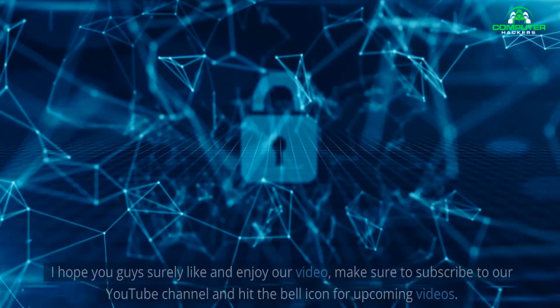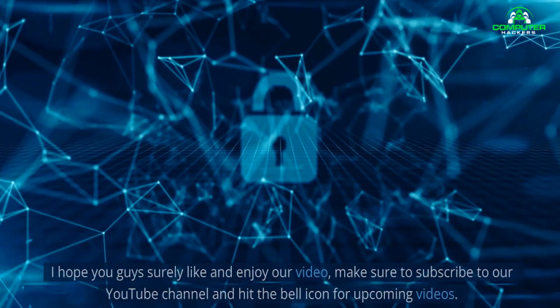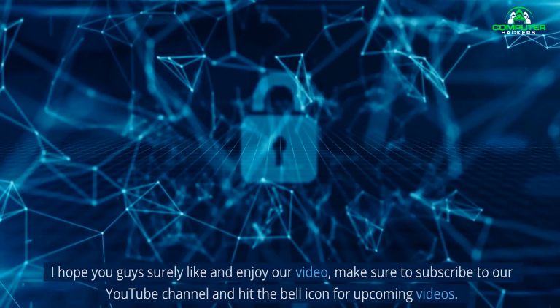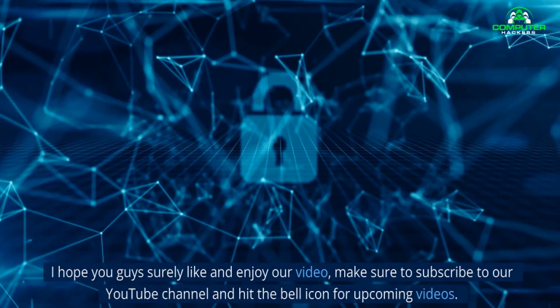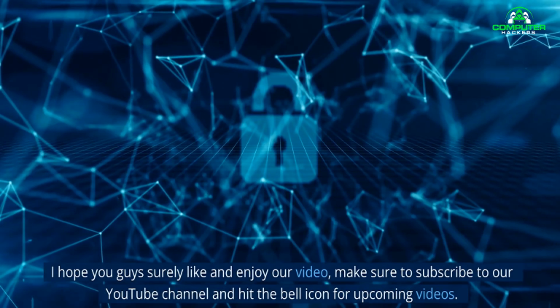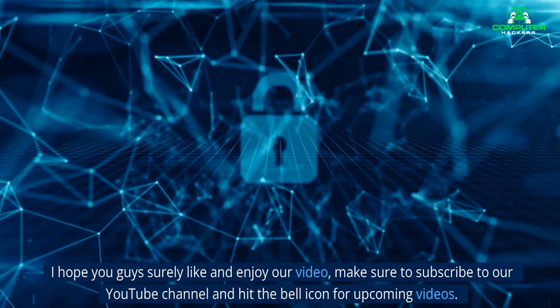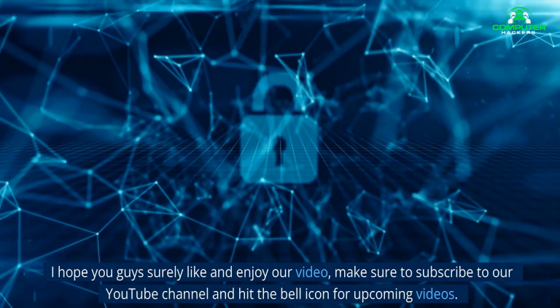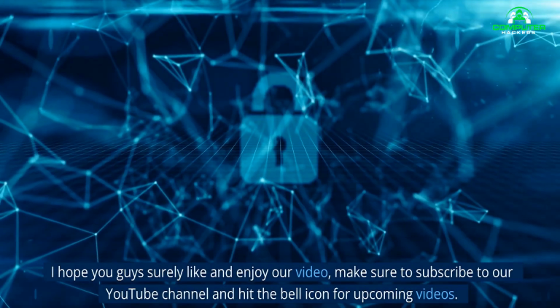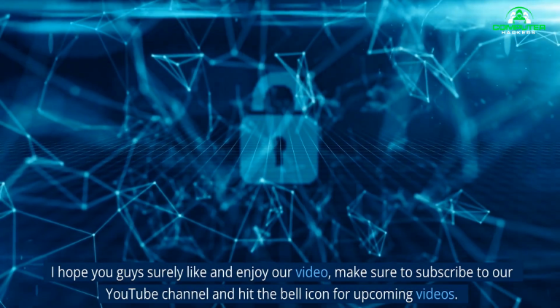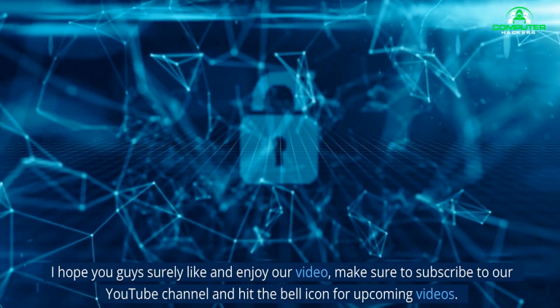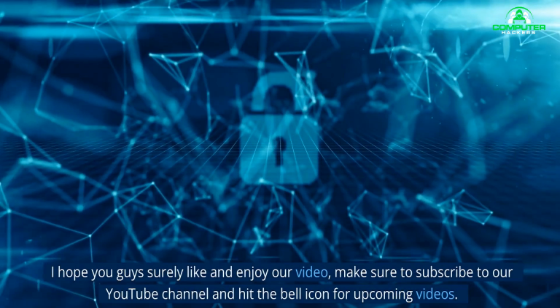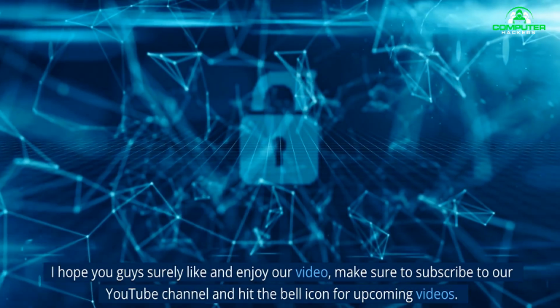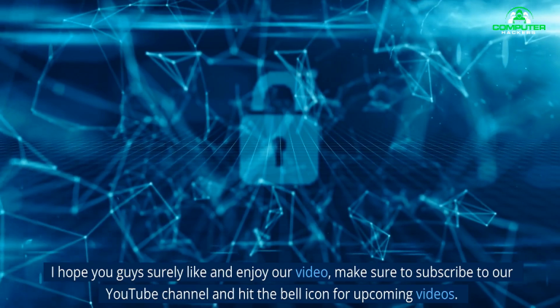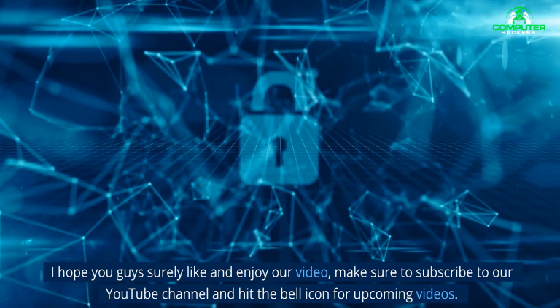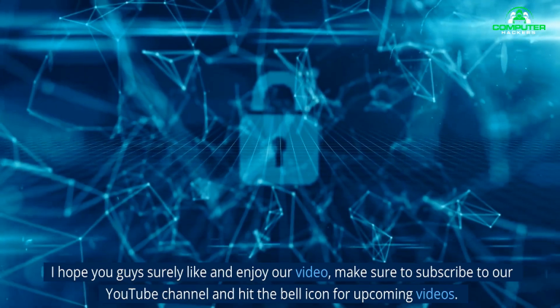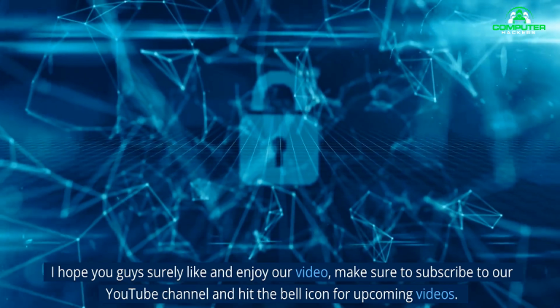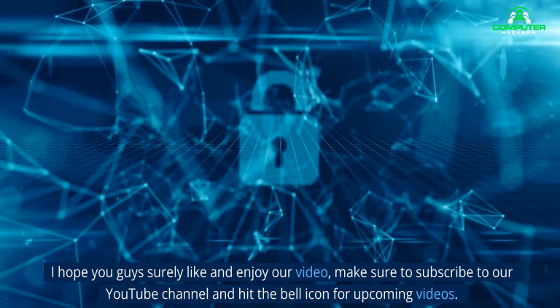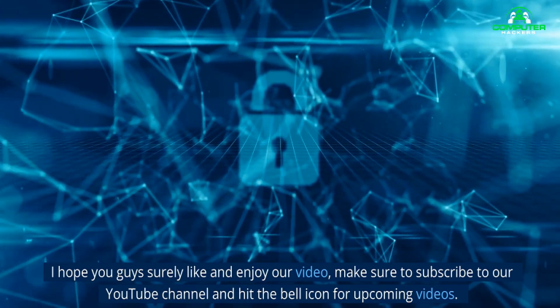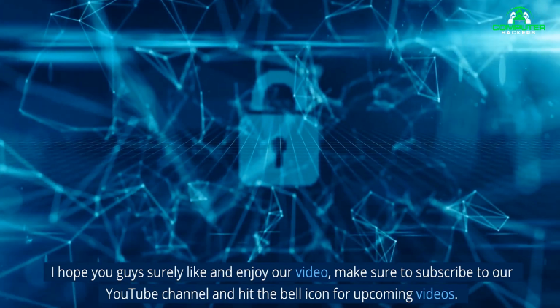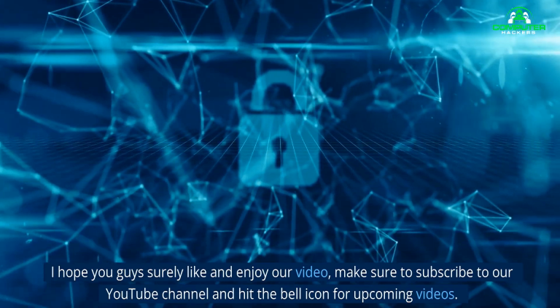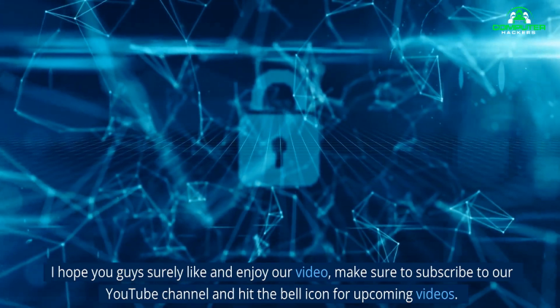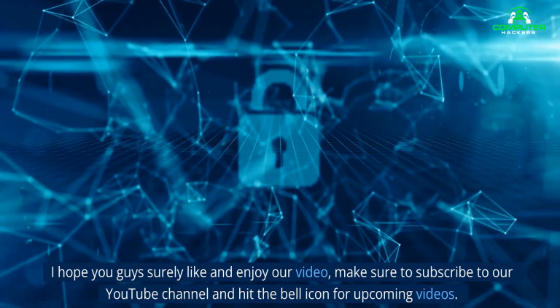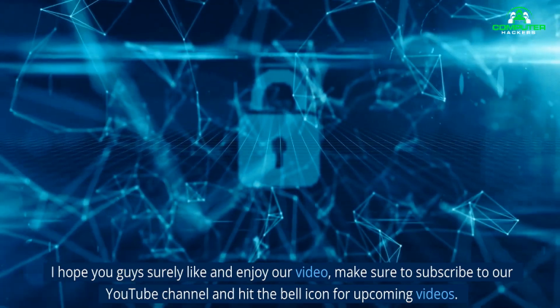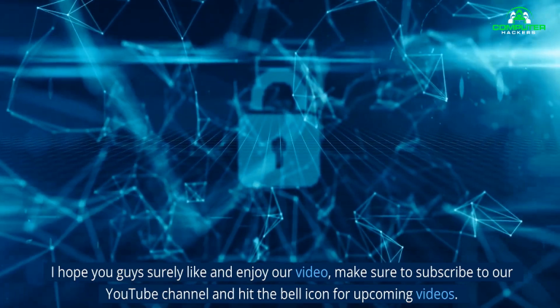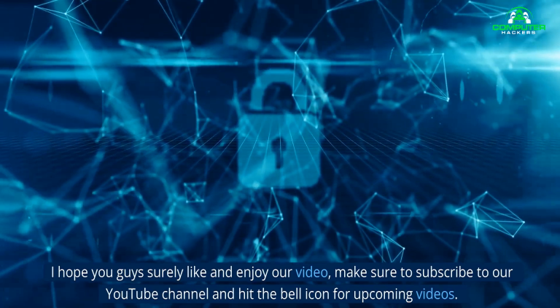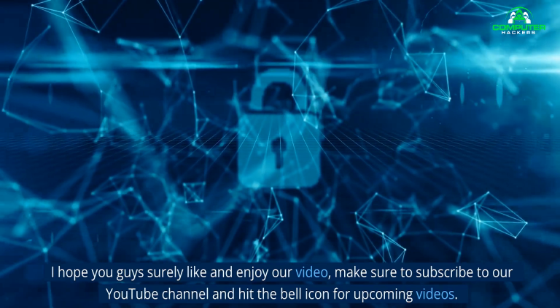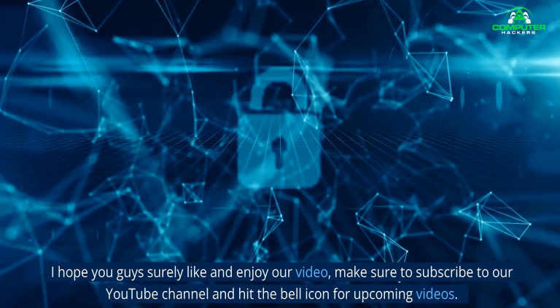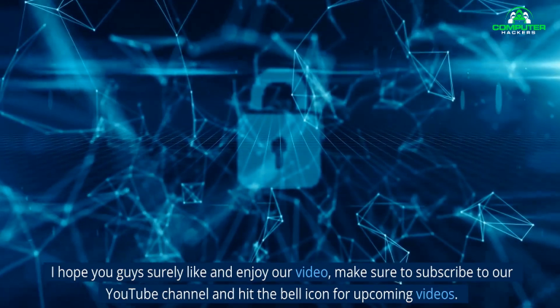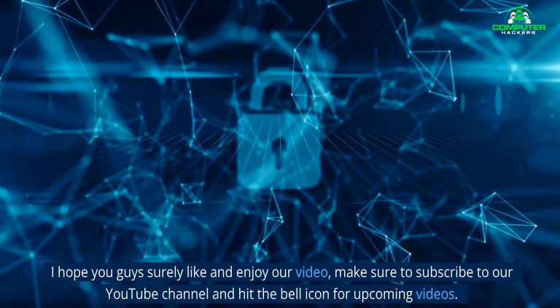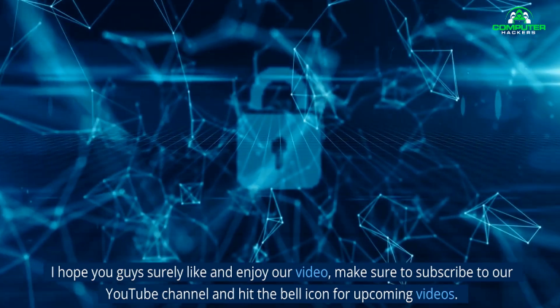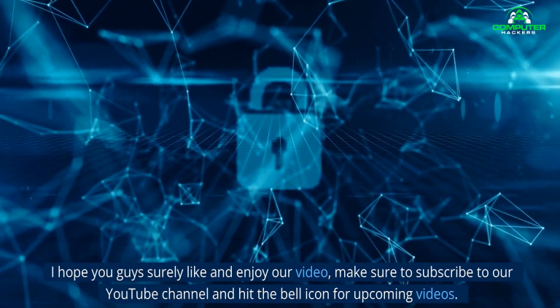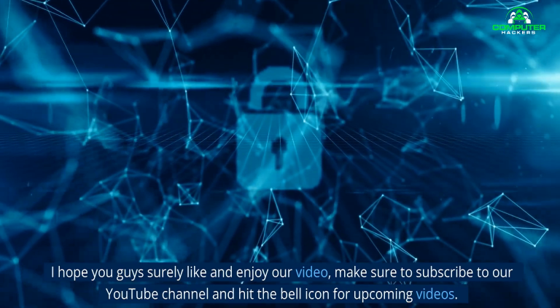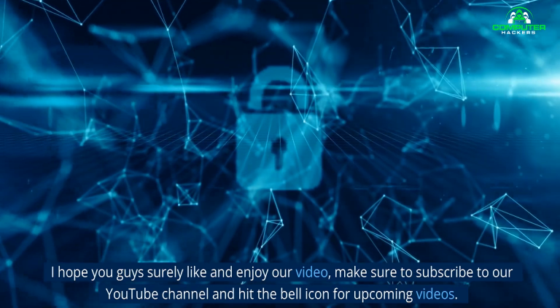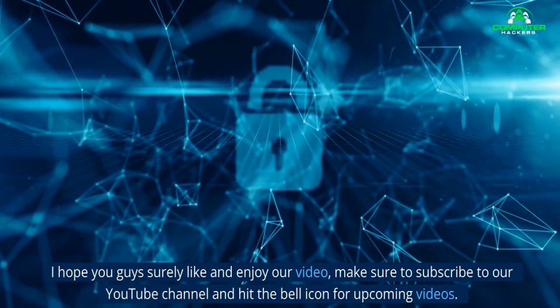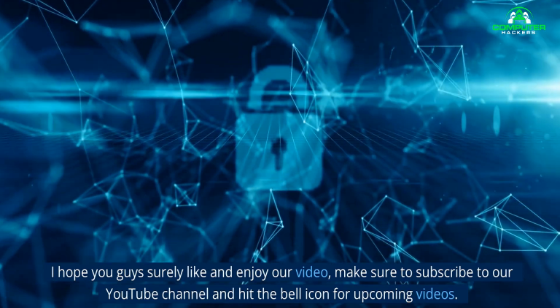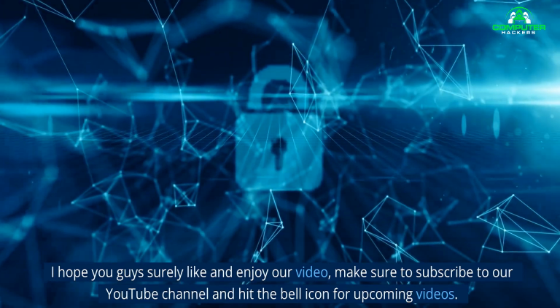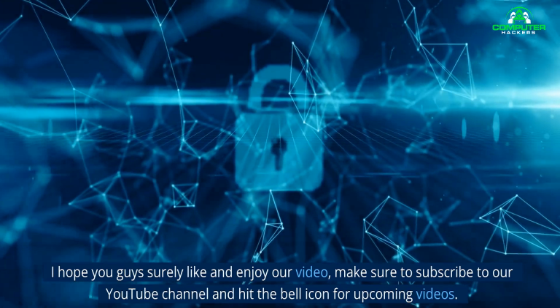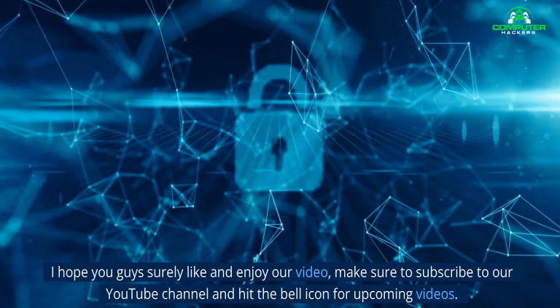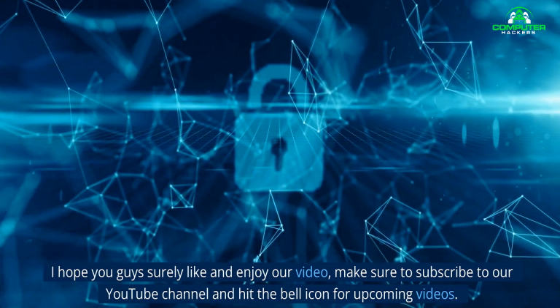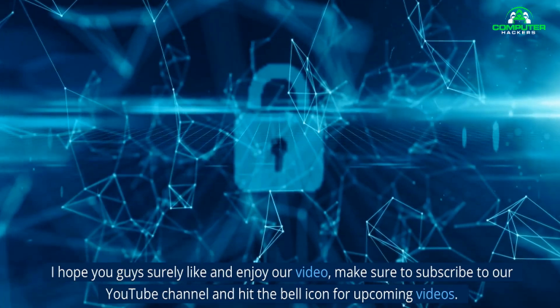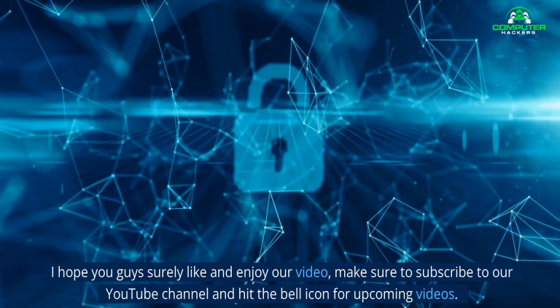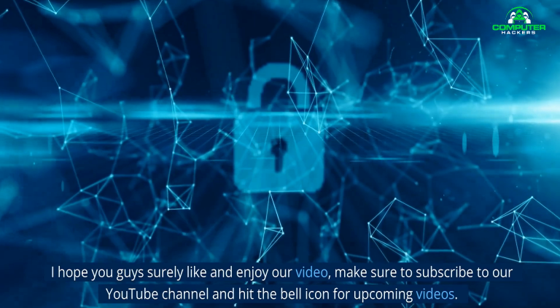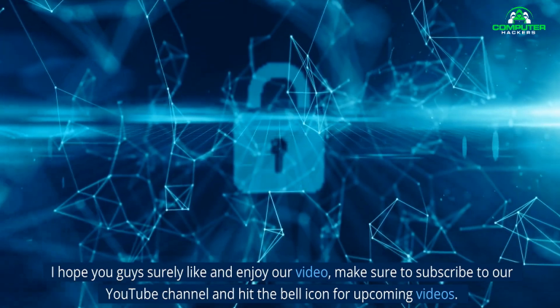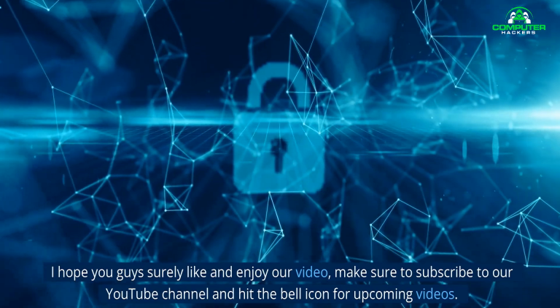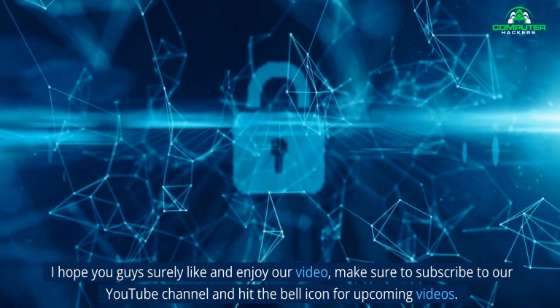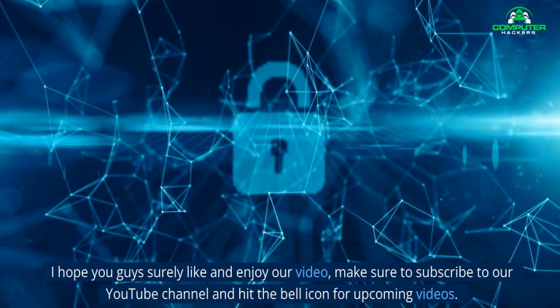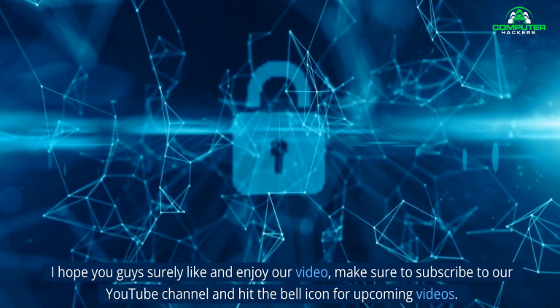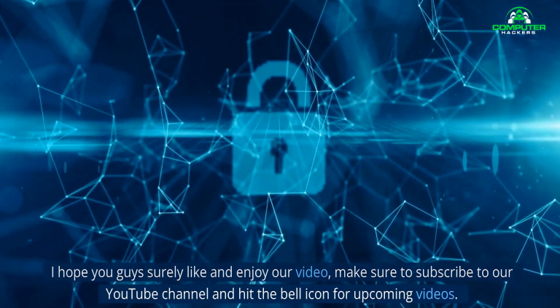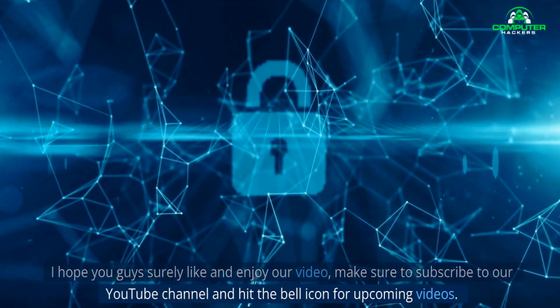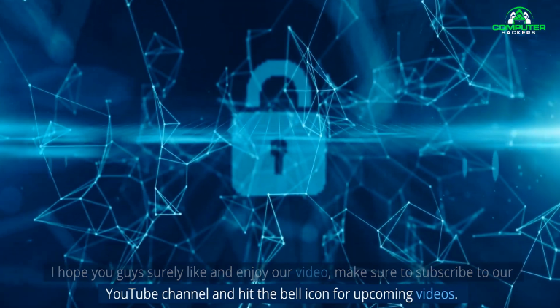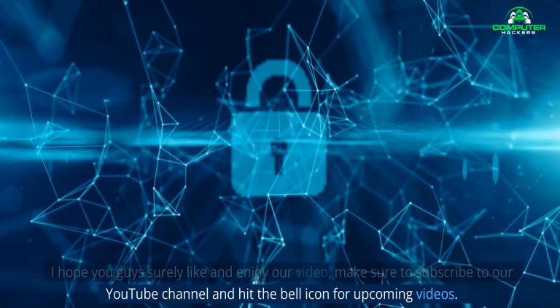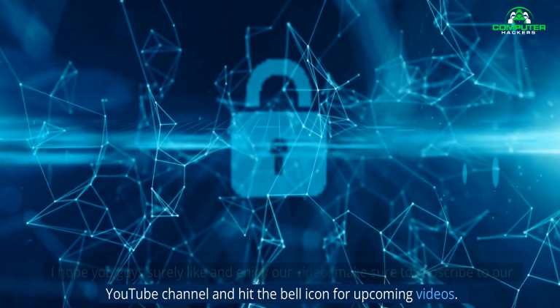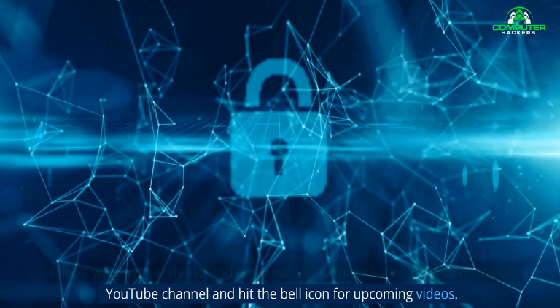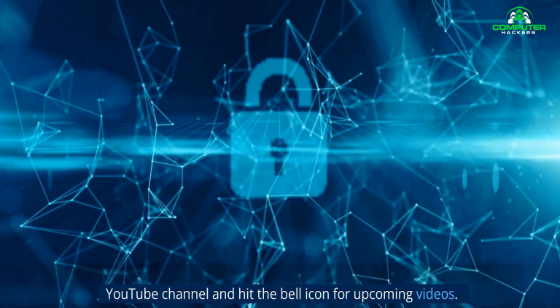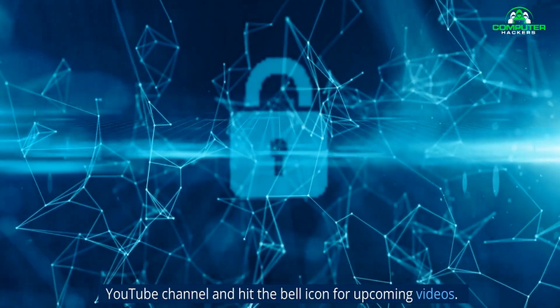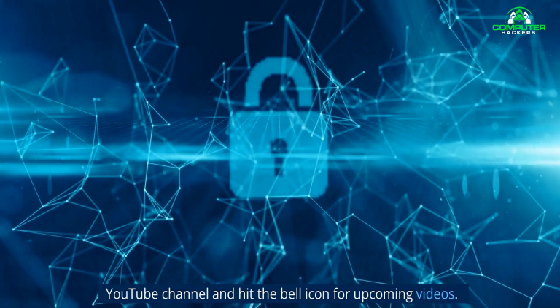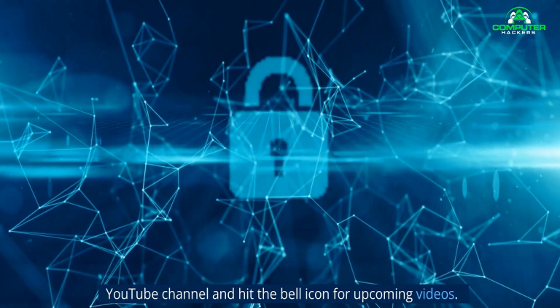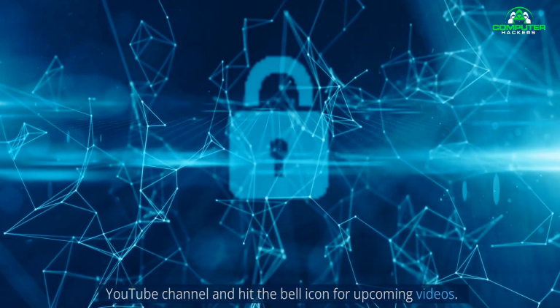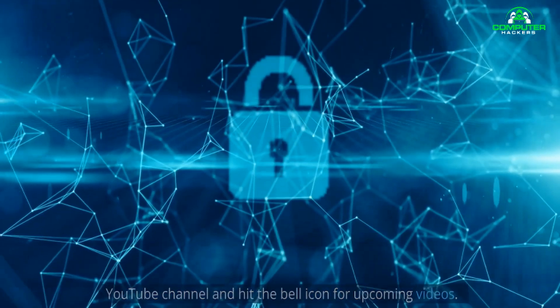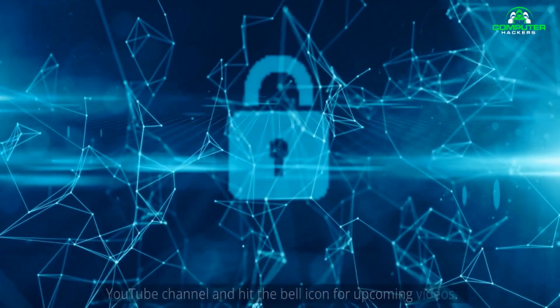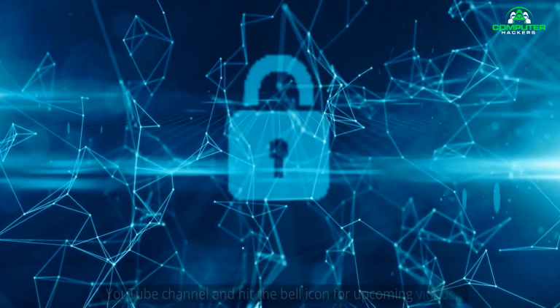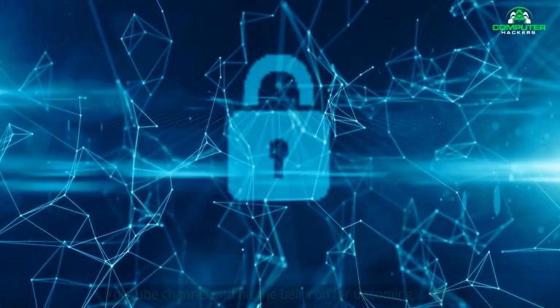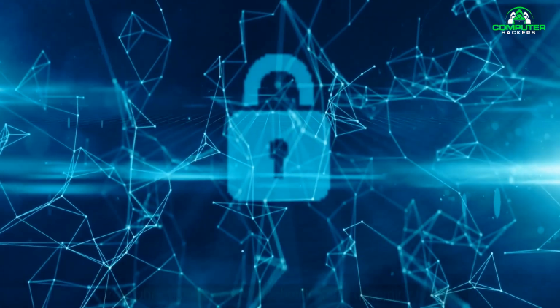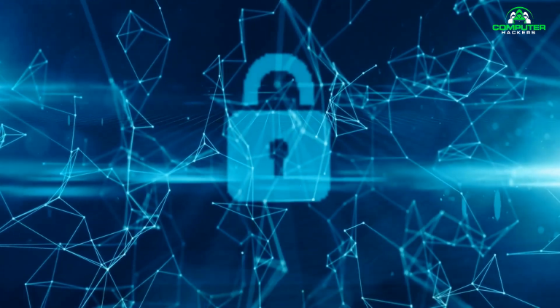I hope you guys enjoyed our video. Make sure to subscribe to our YouTube channel and hit the bell icon for upcoming videos.